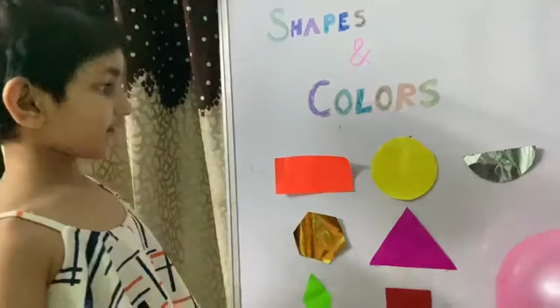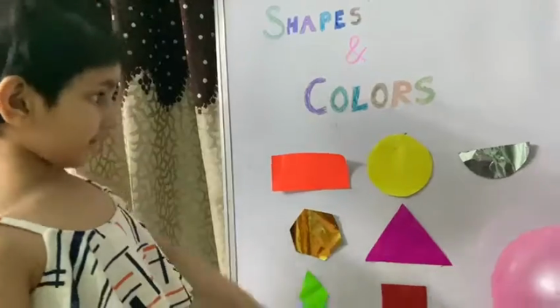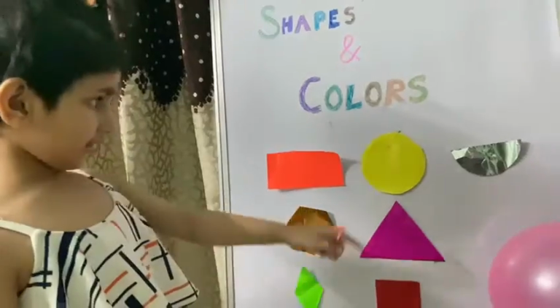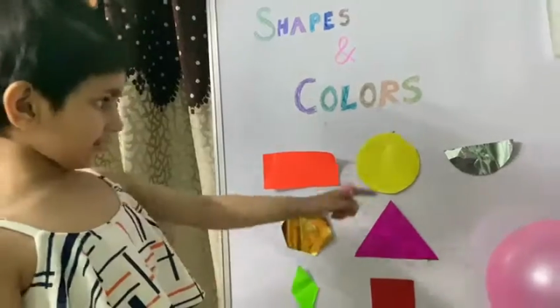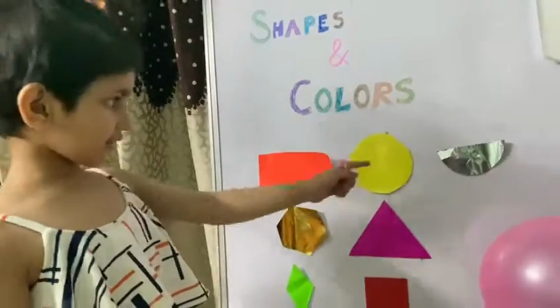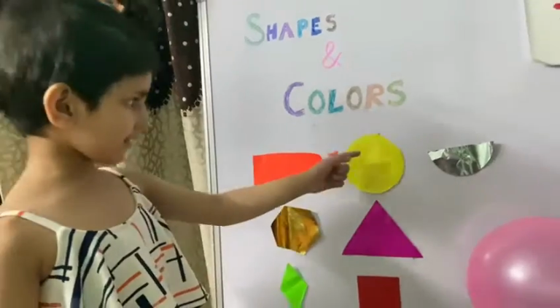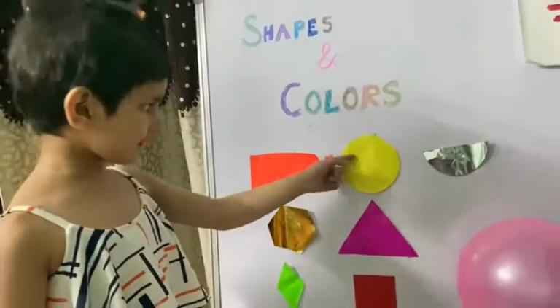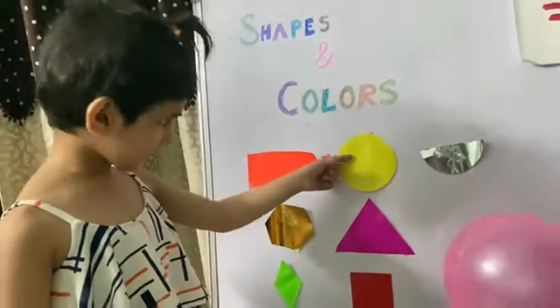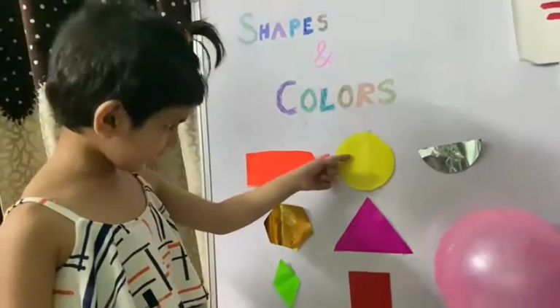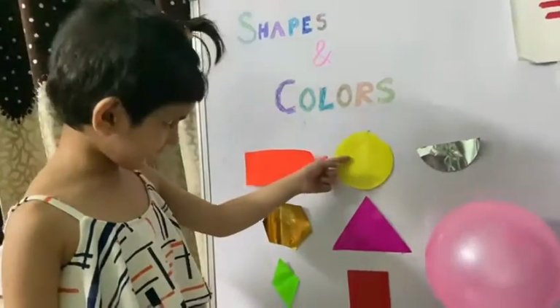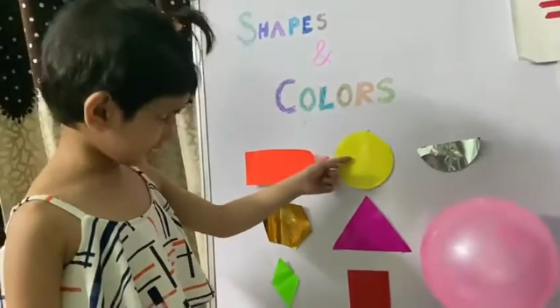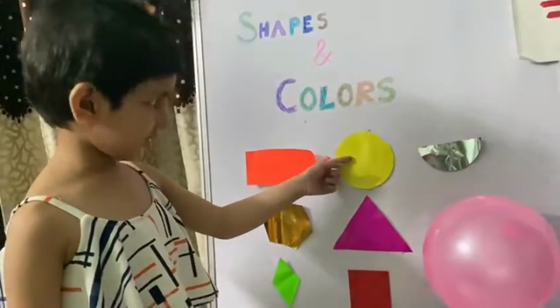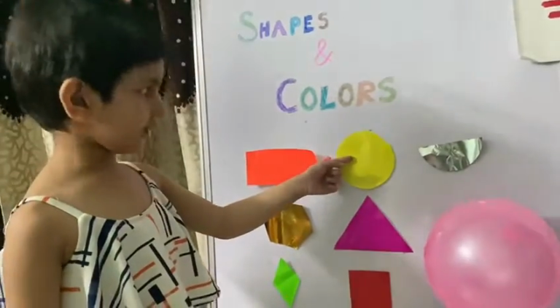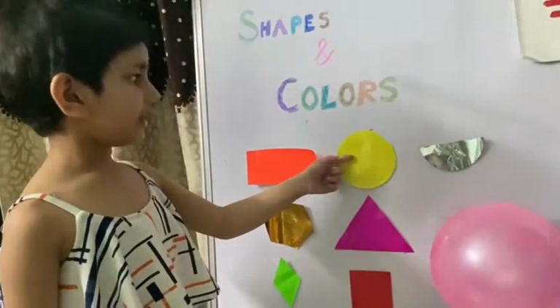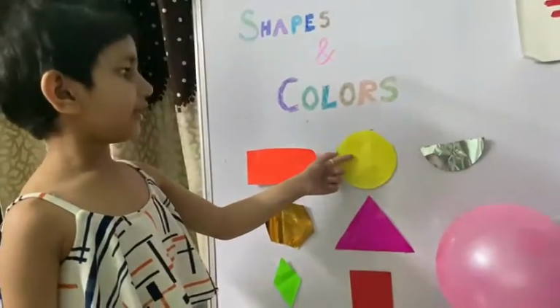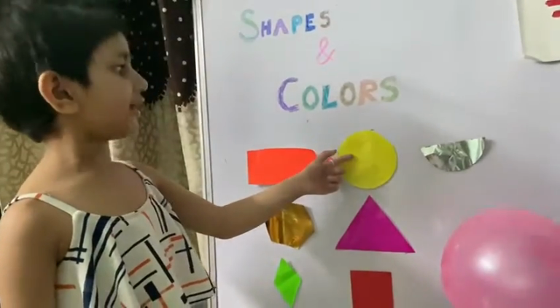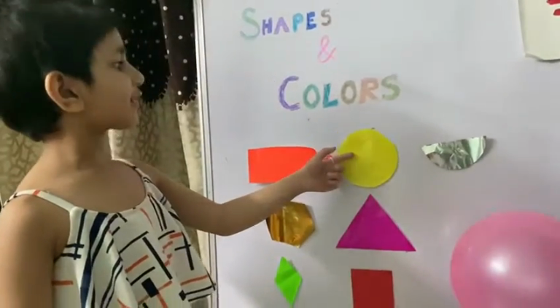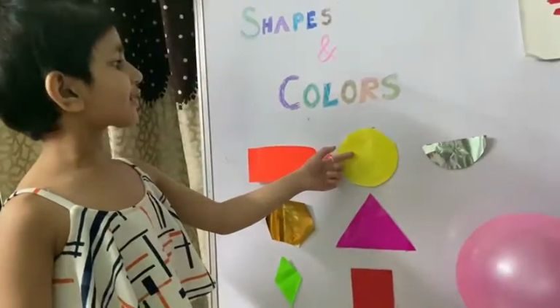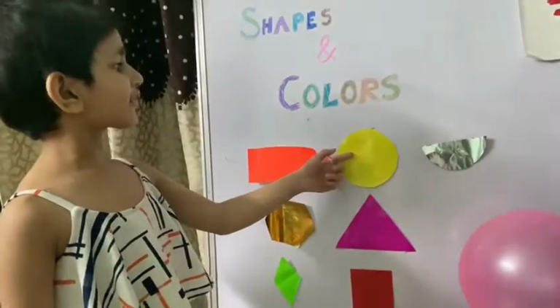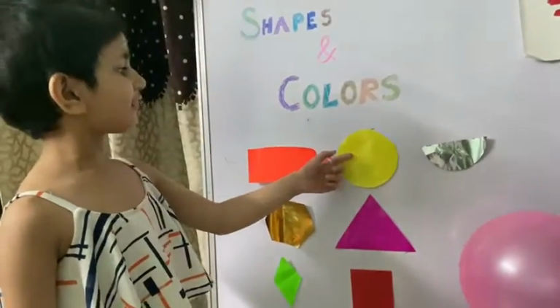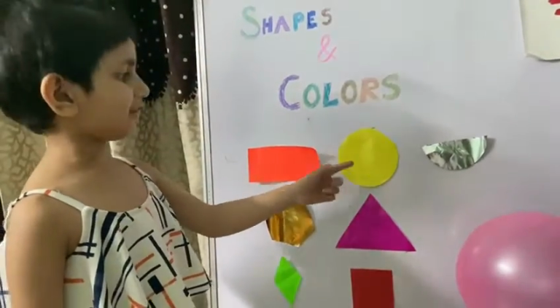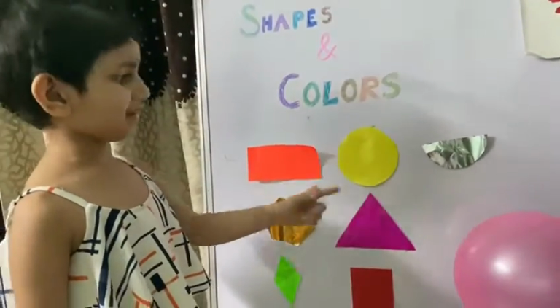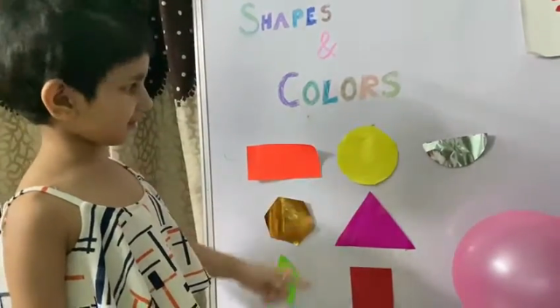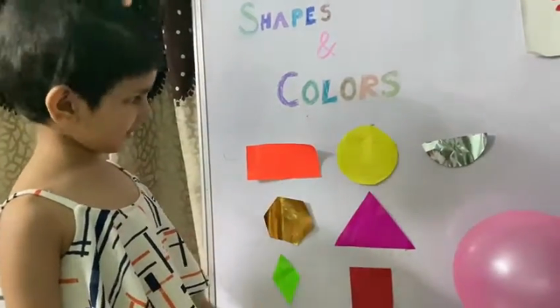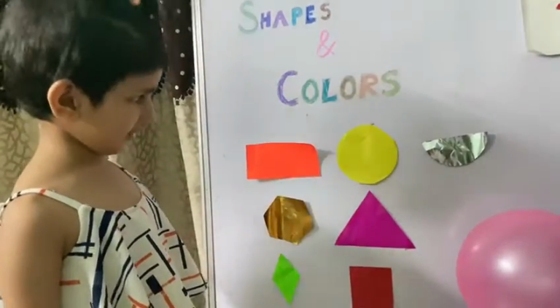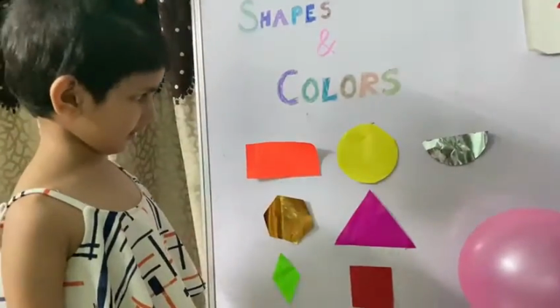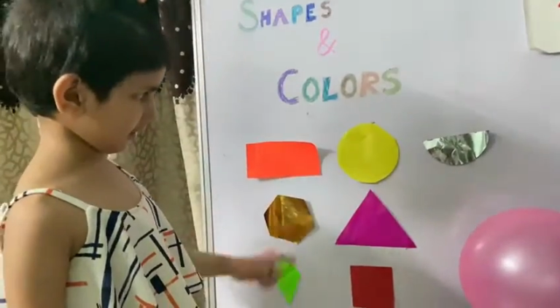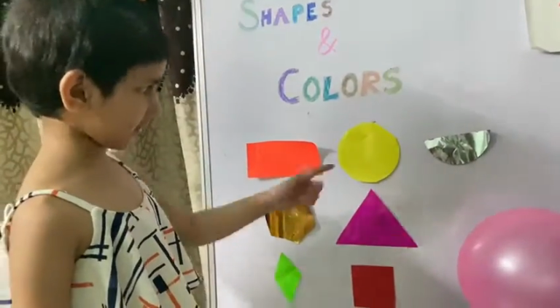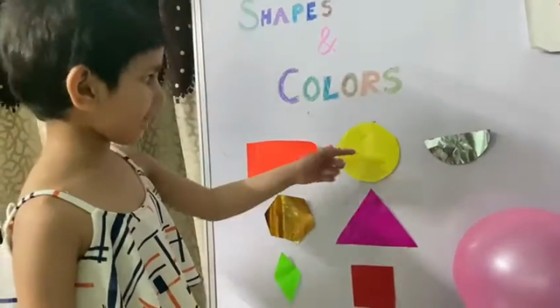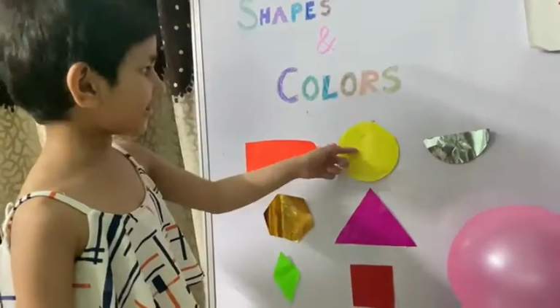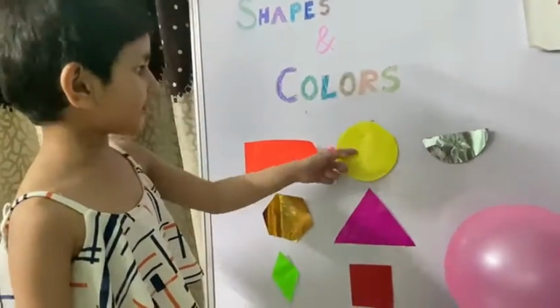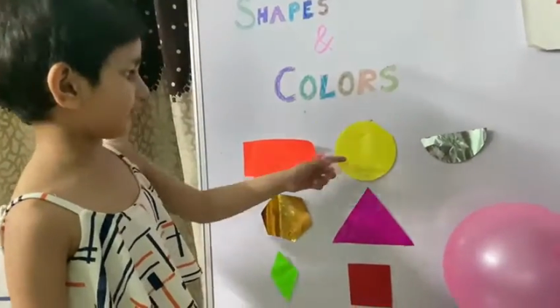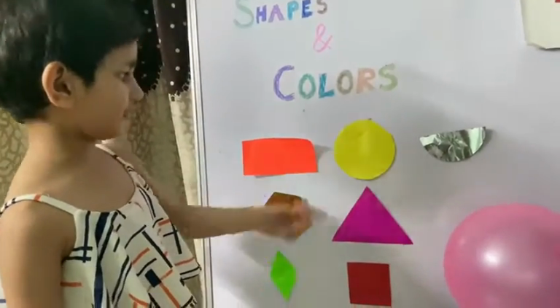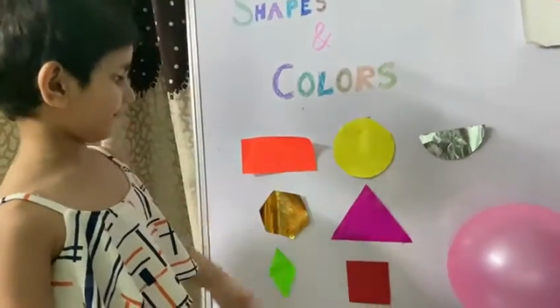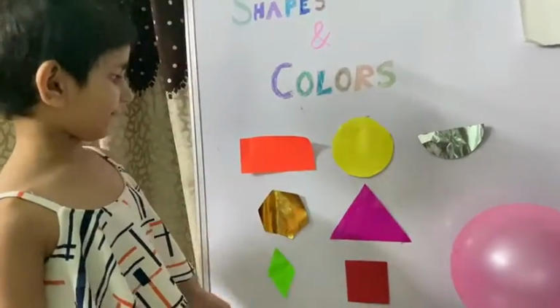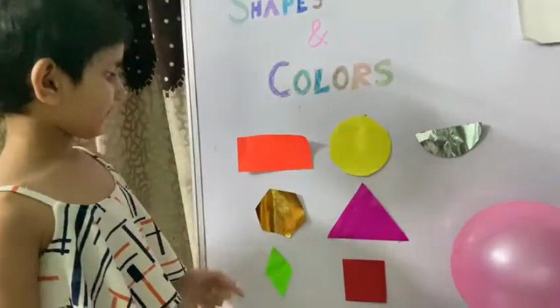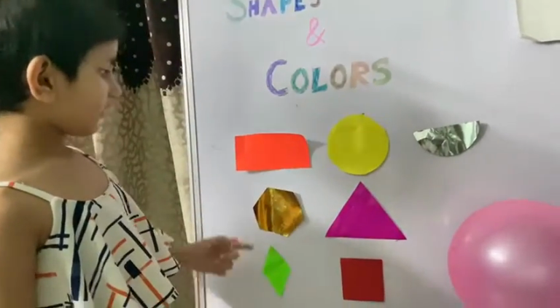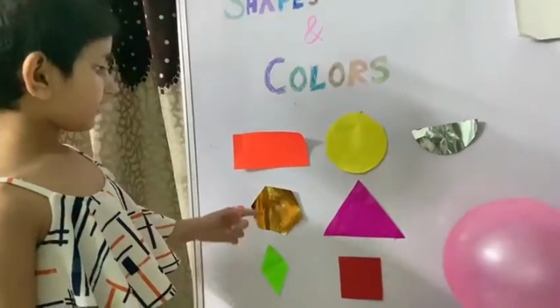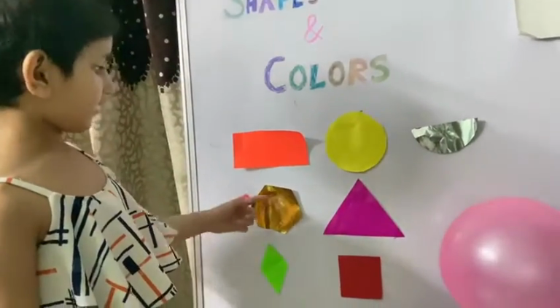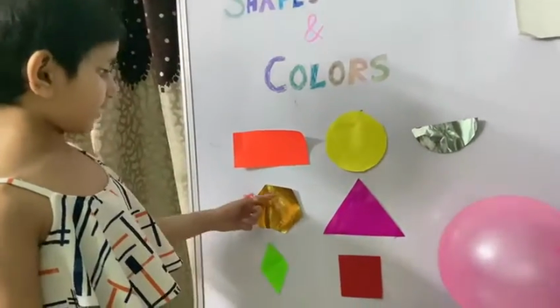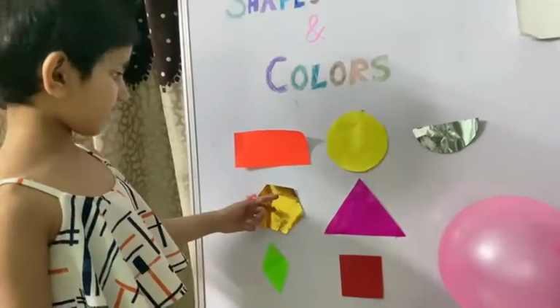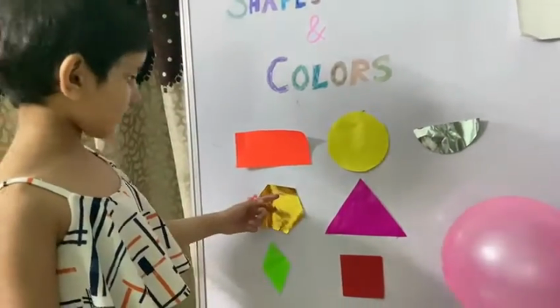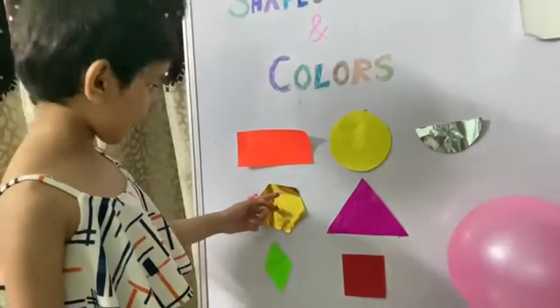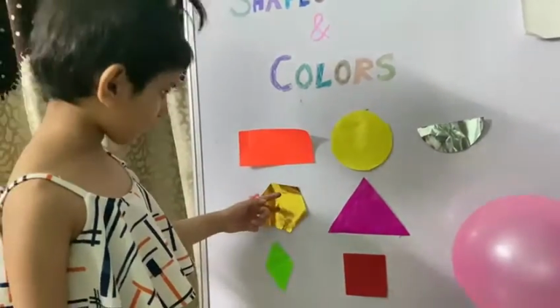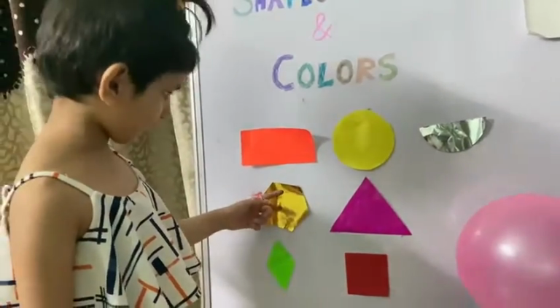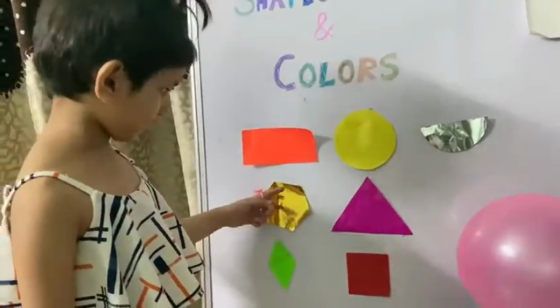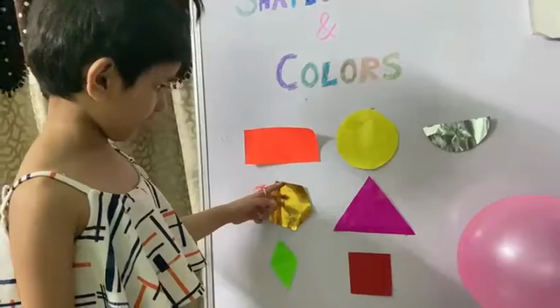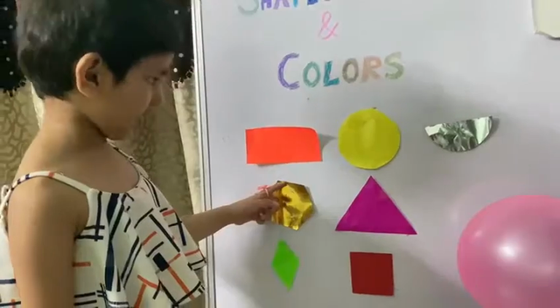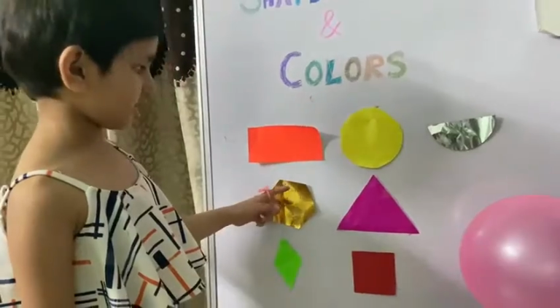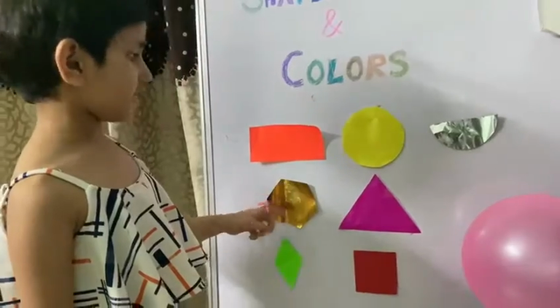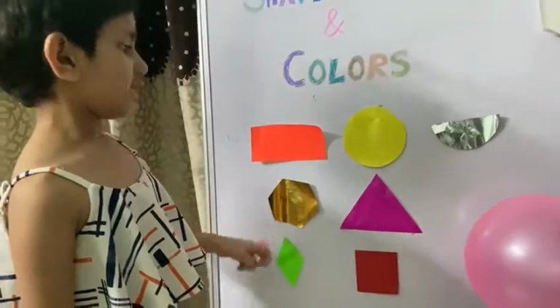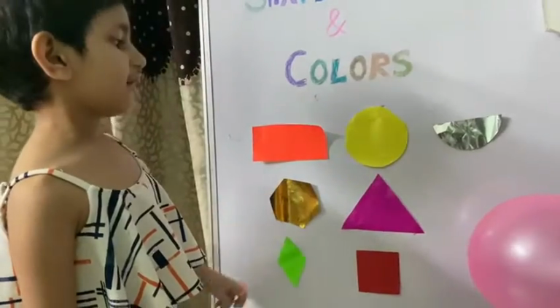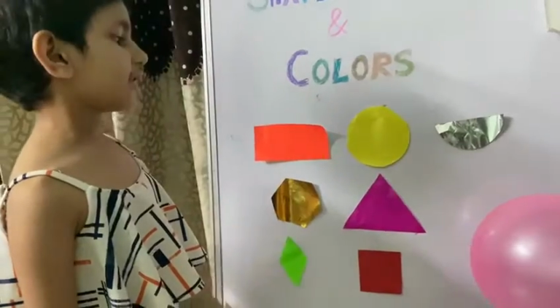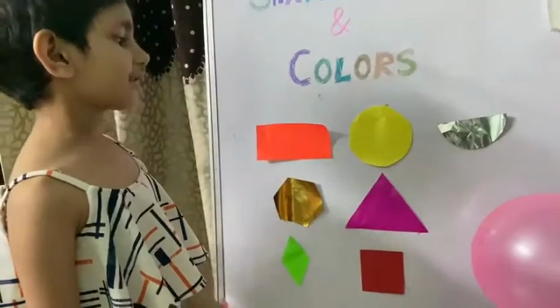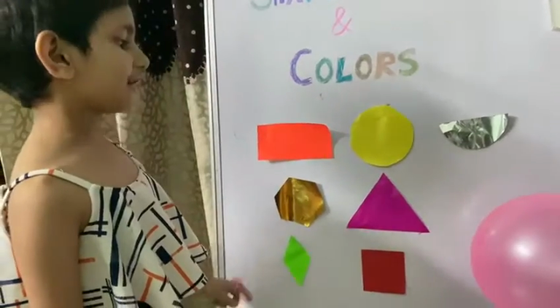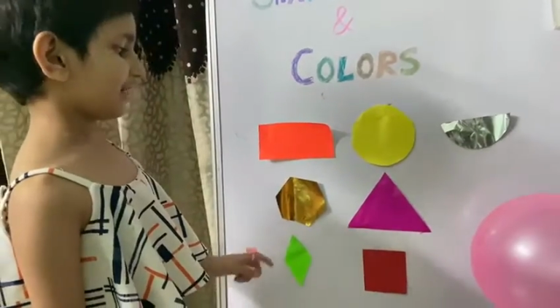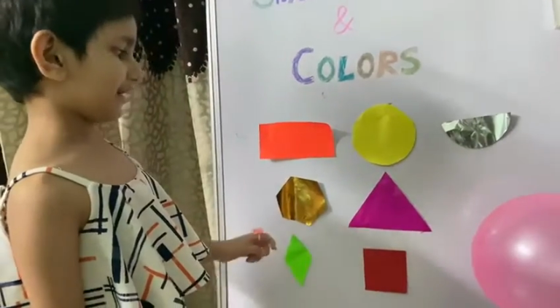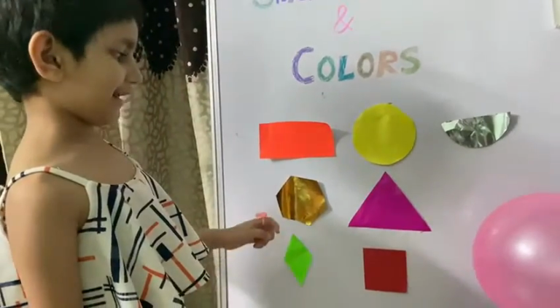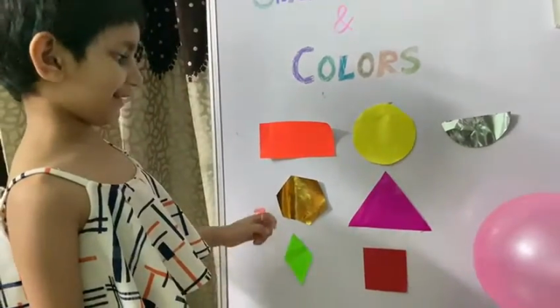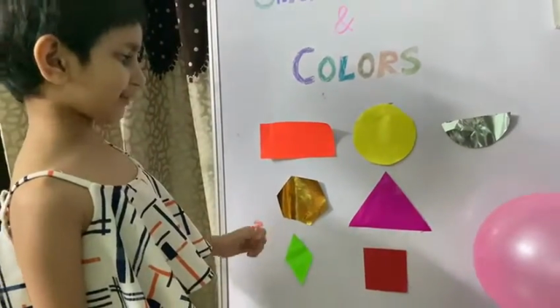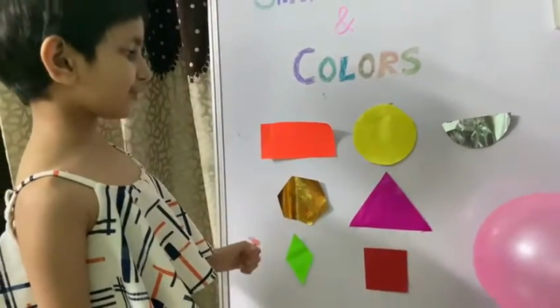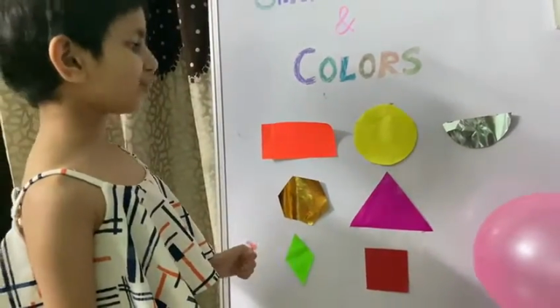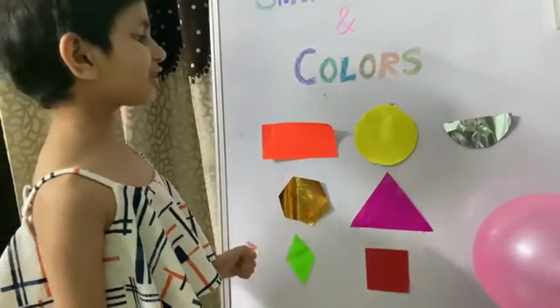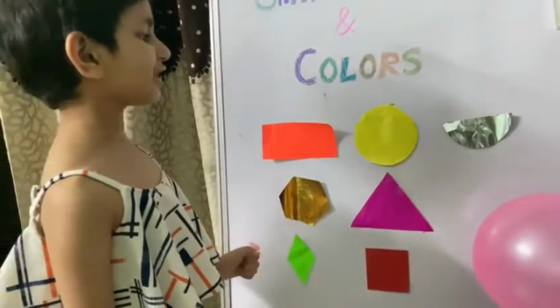This is a circle. Its color is yellow. This is a hexagon. Its color is golden.